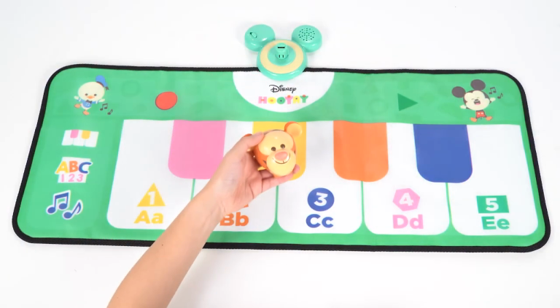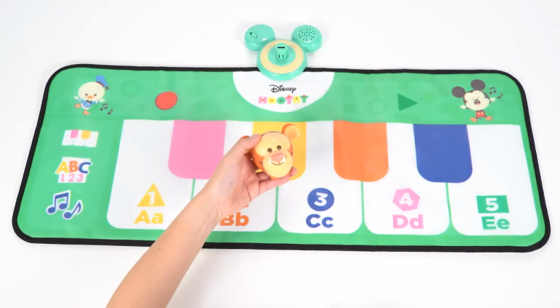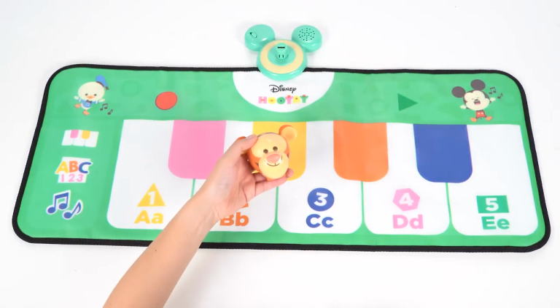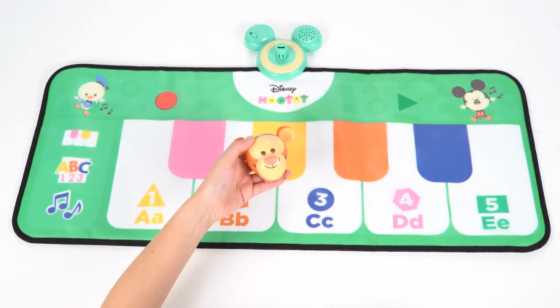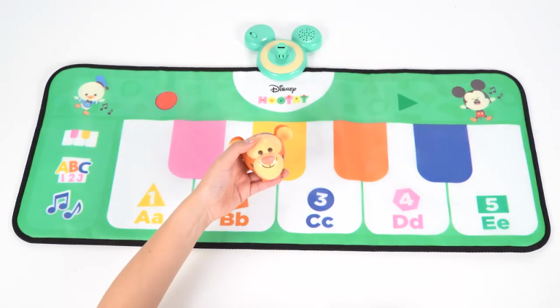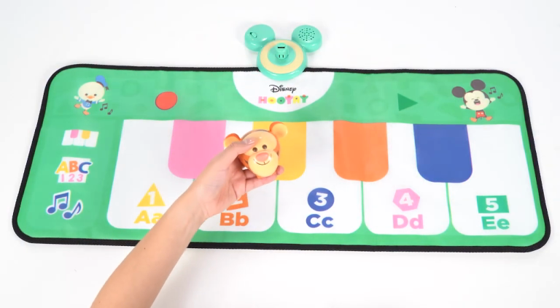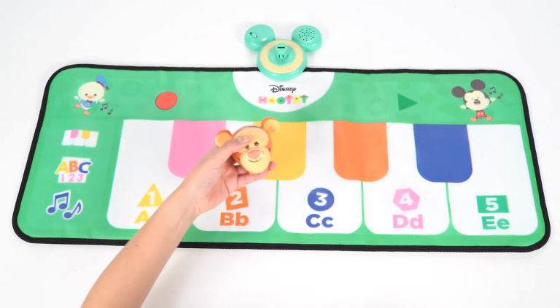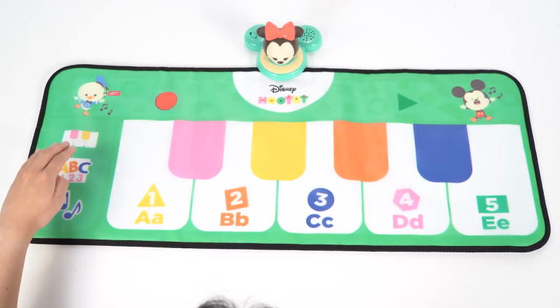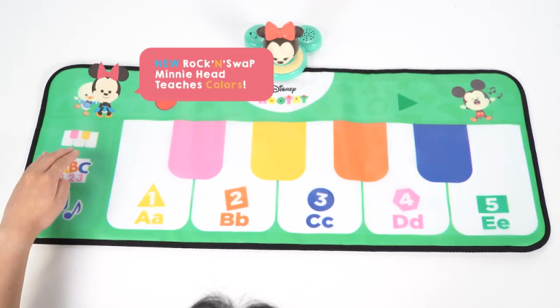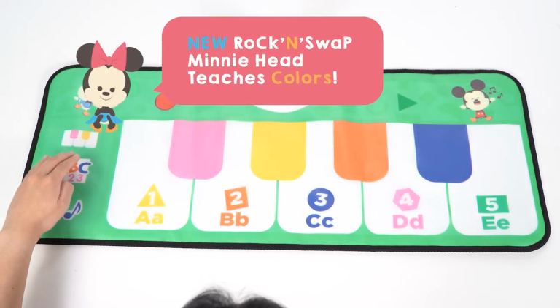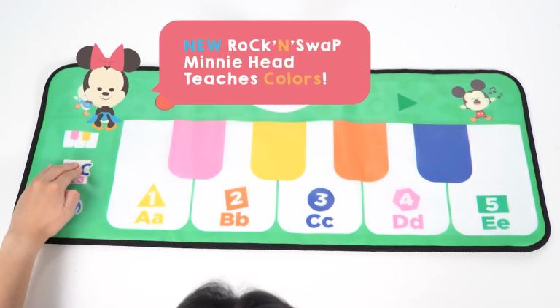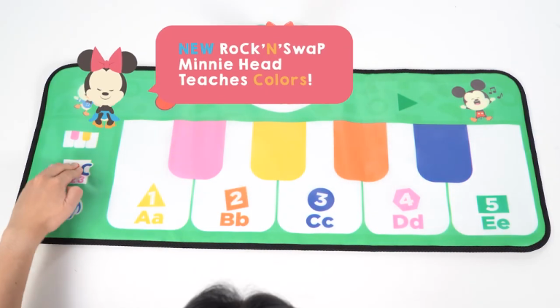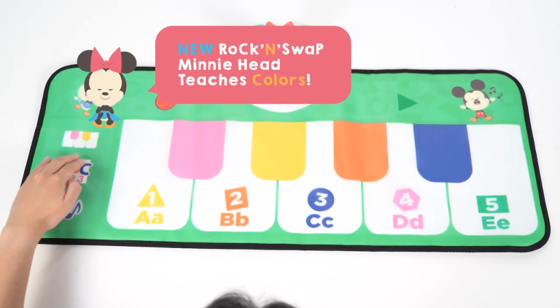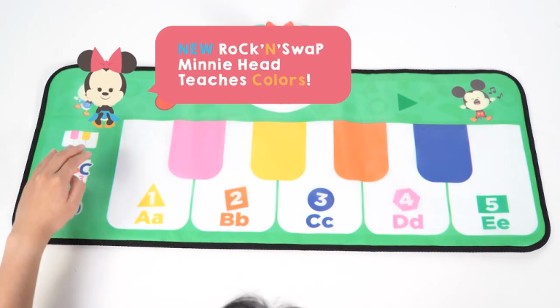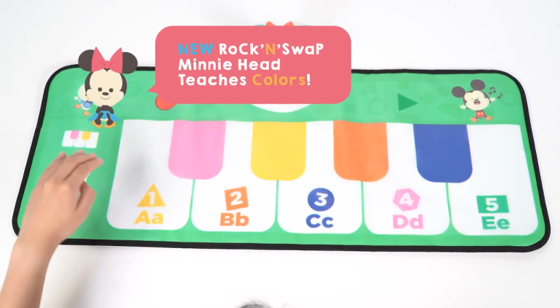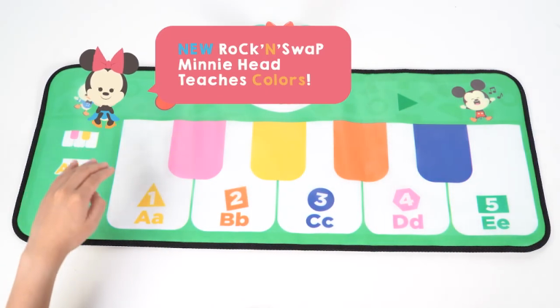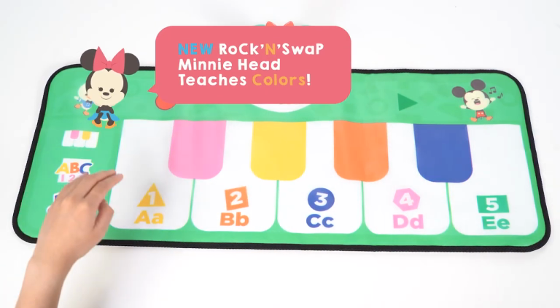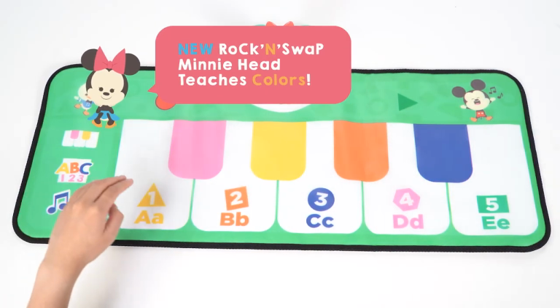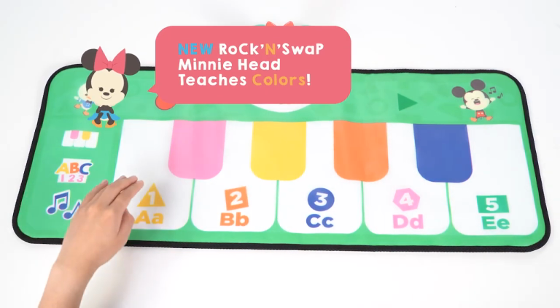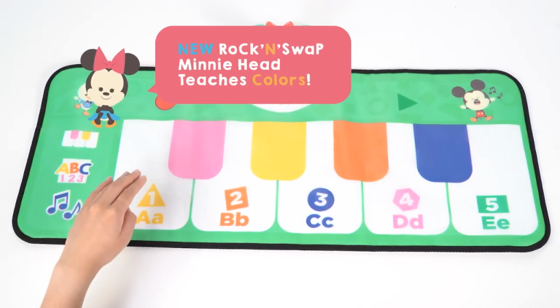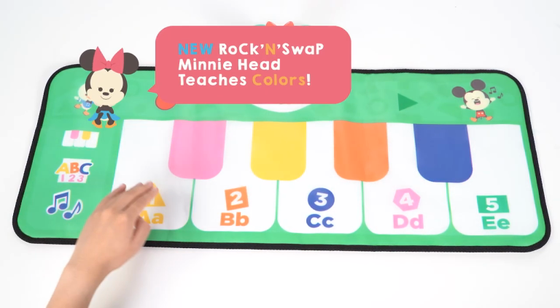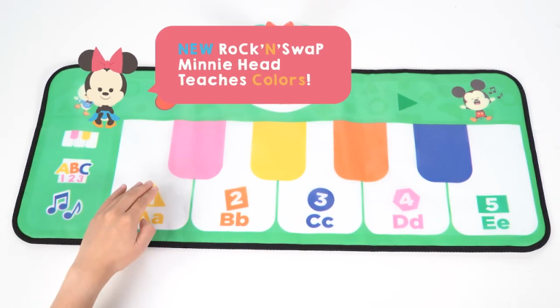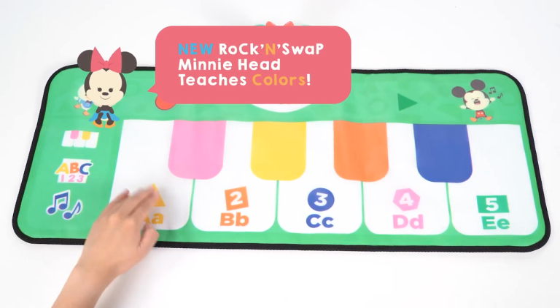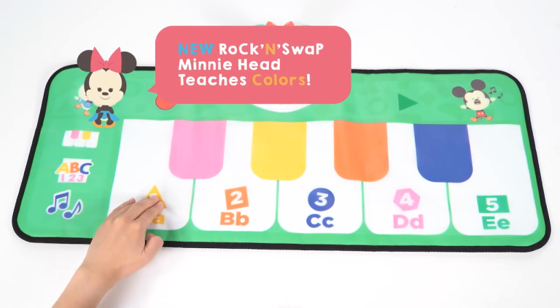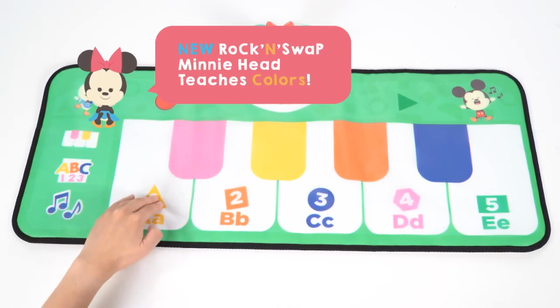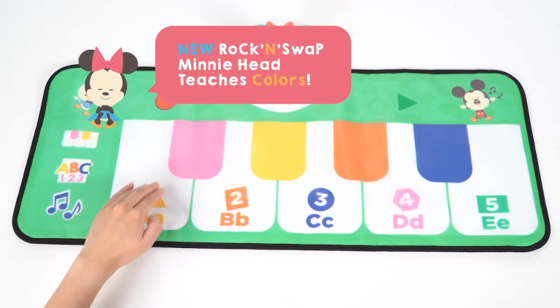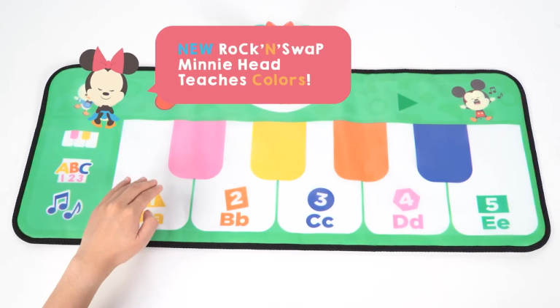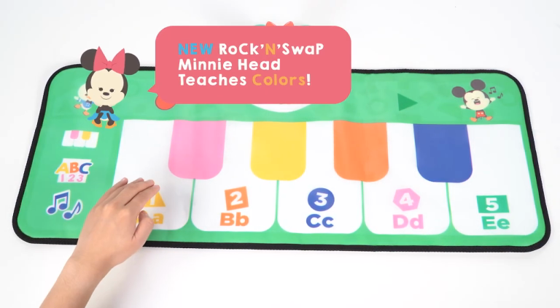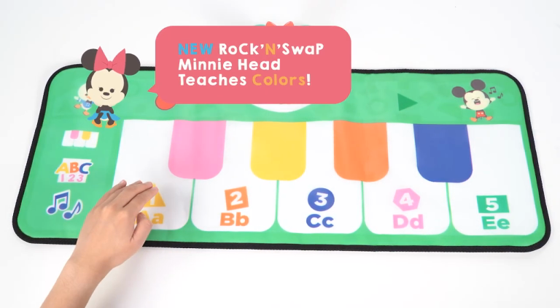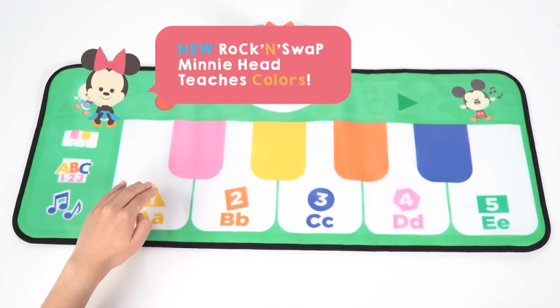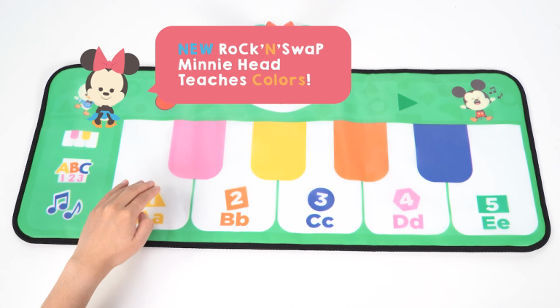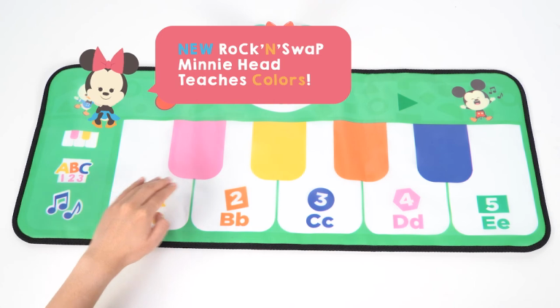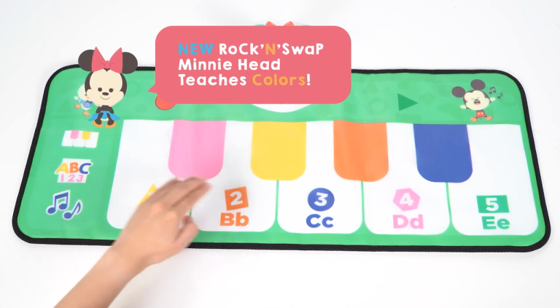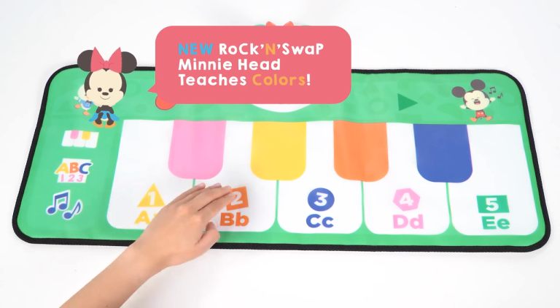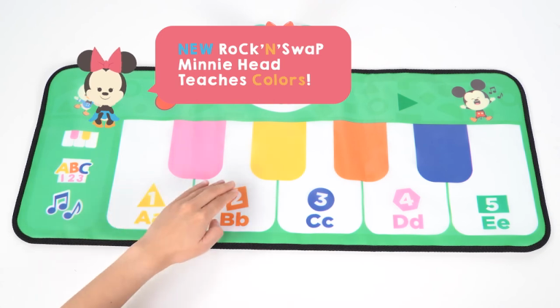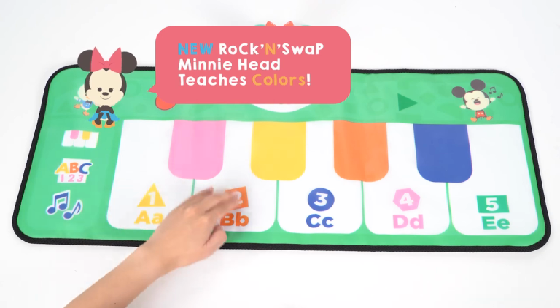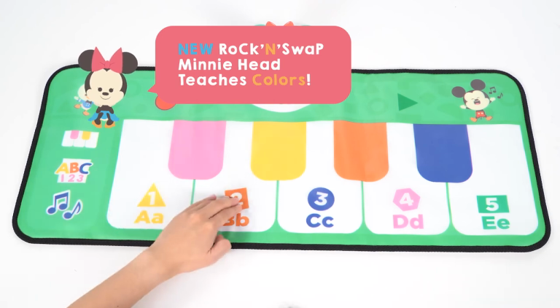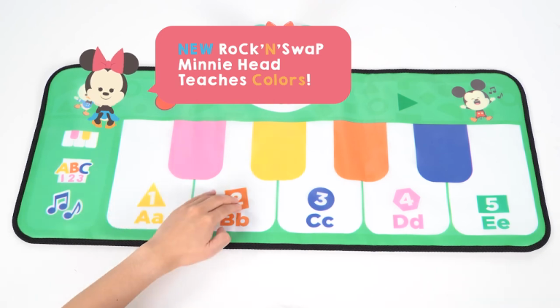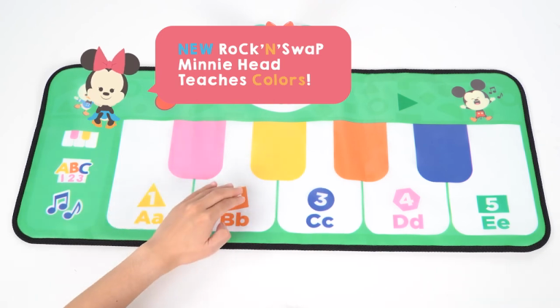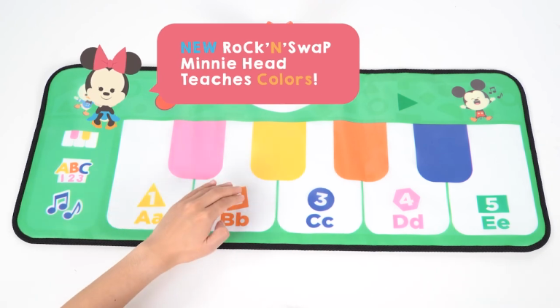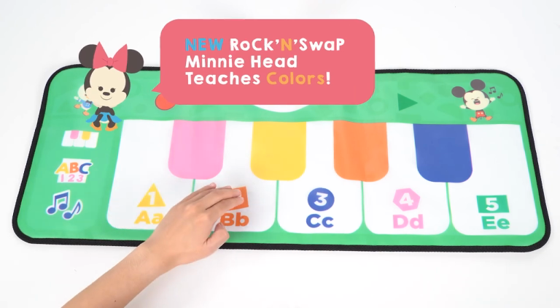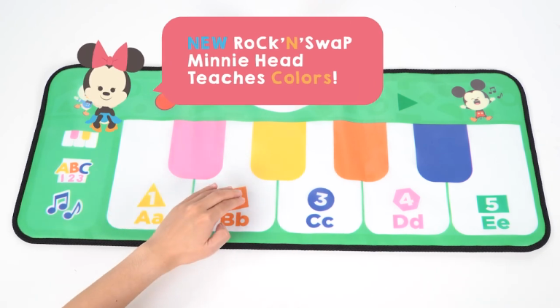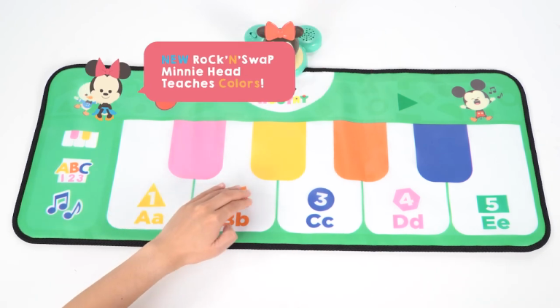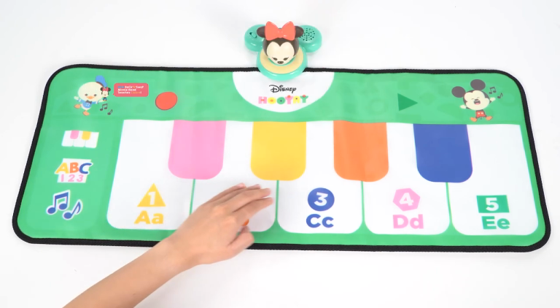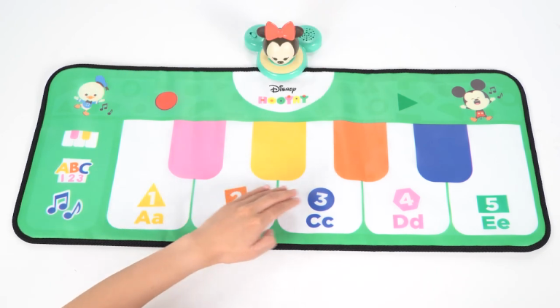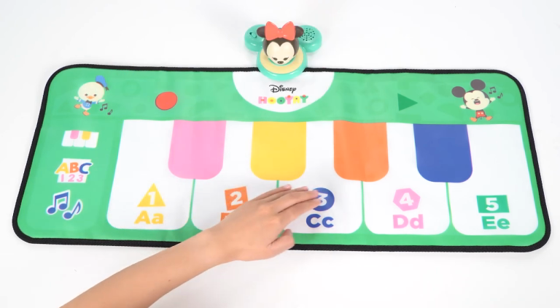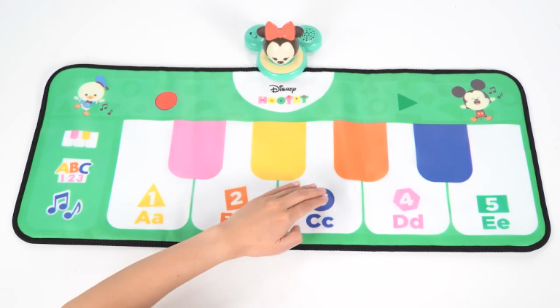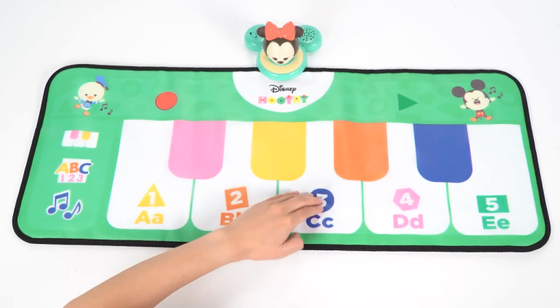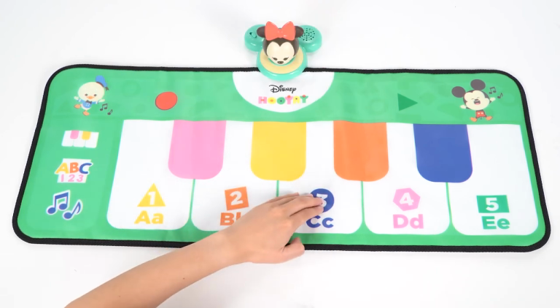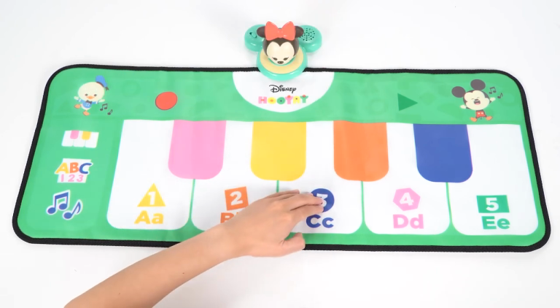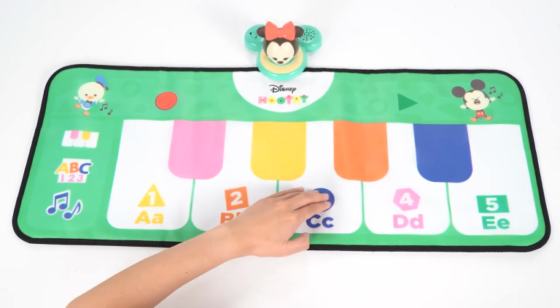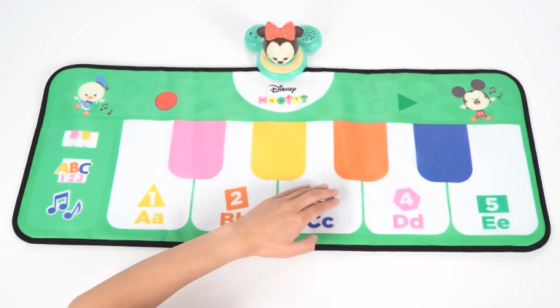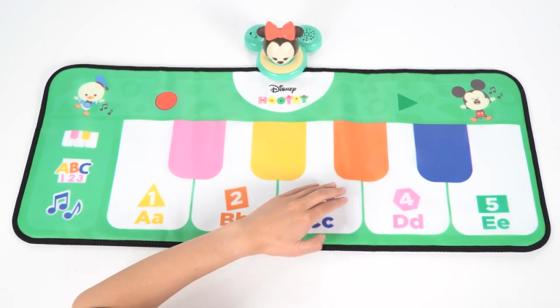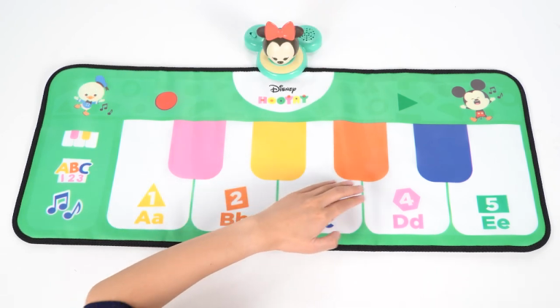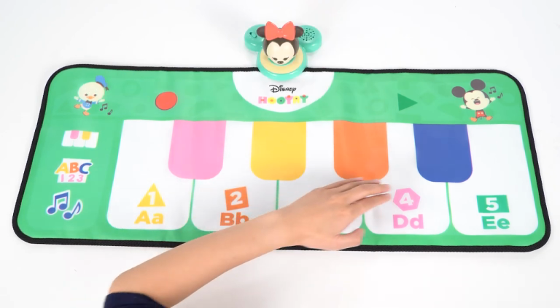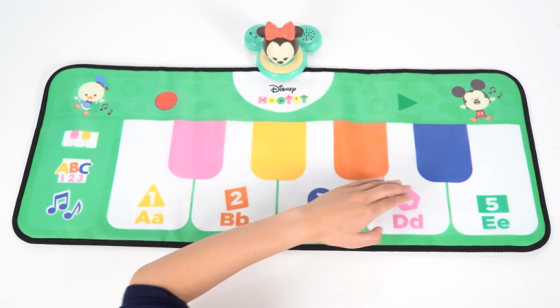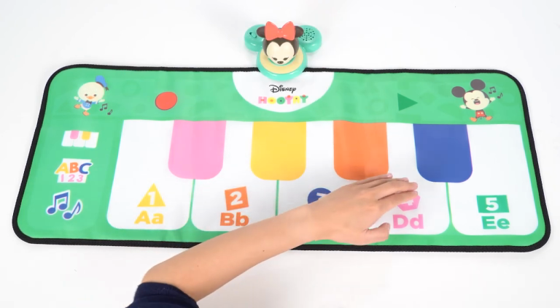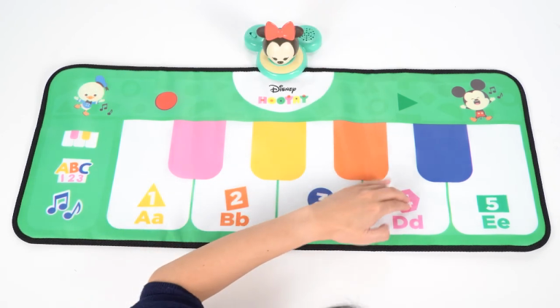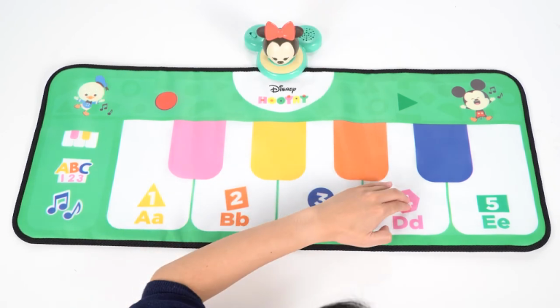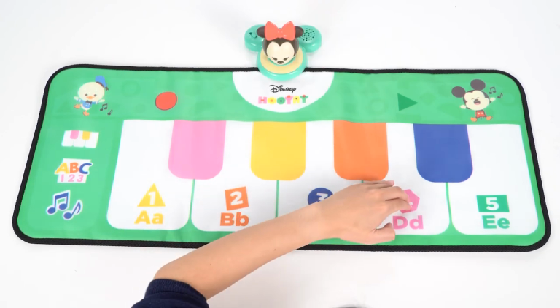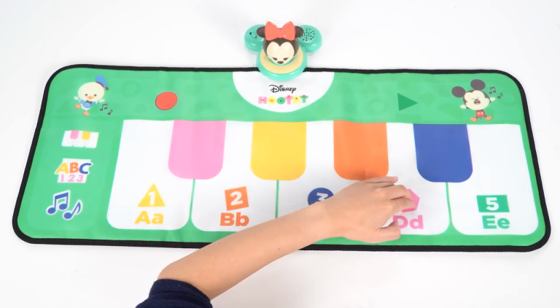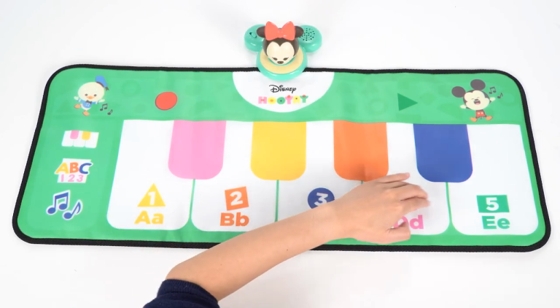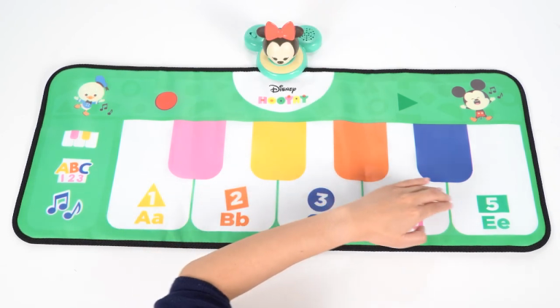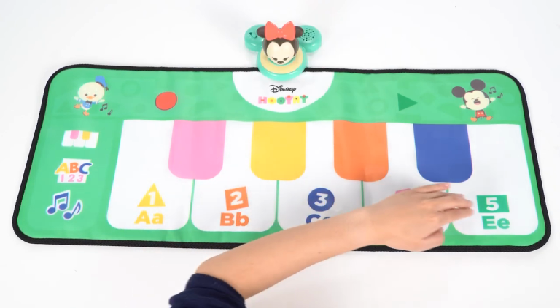Now let's swap Tigger's head out for Minnie. Hit the ABC icon and Minnie will teach you all about colors.